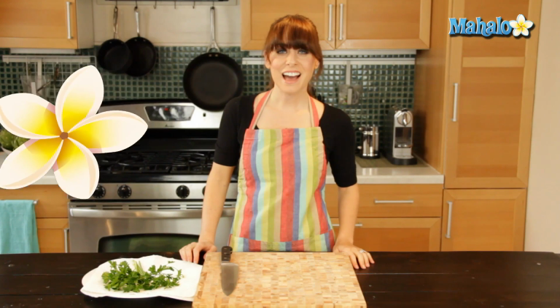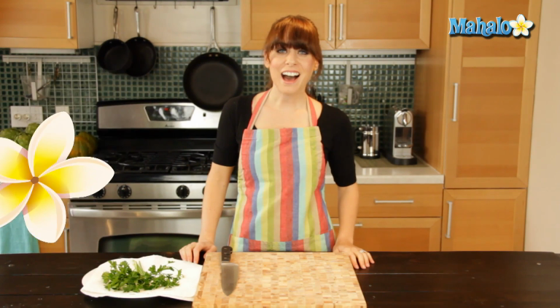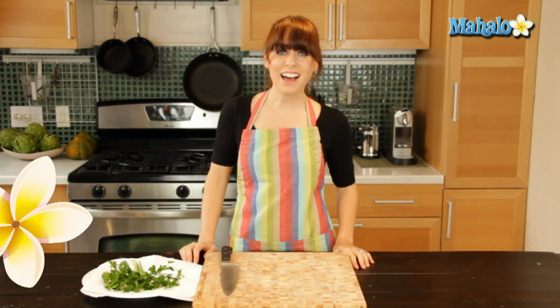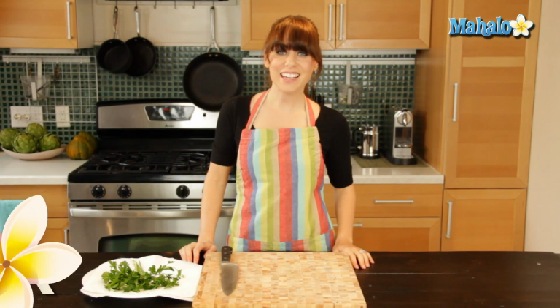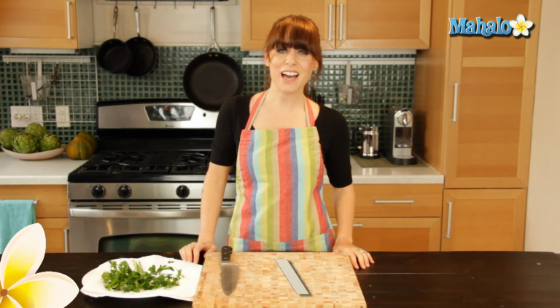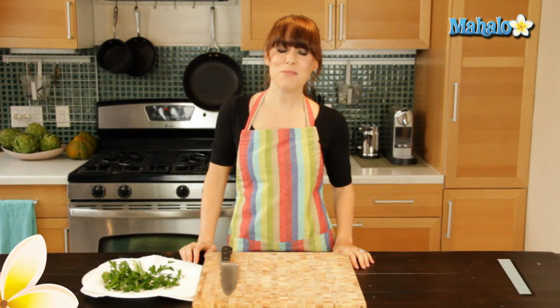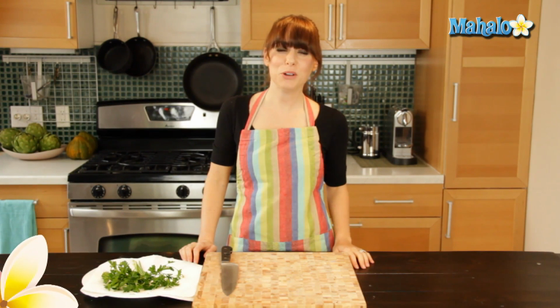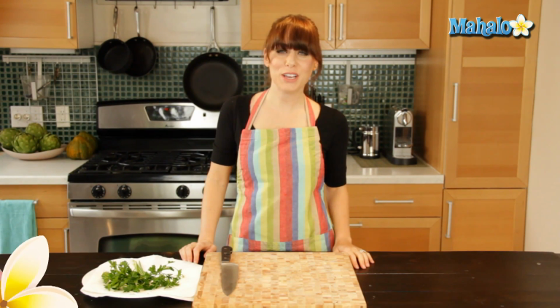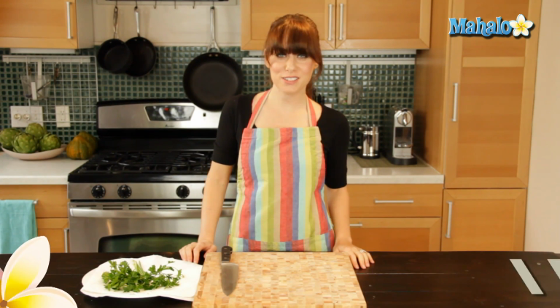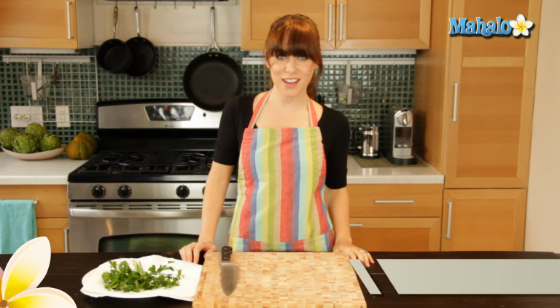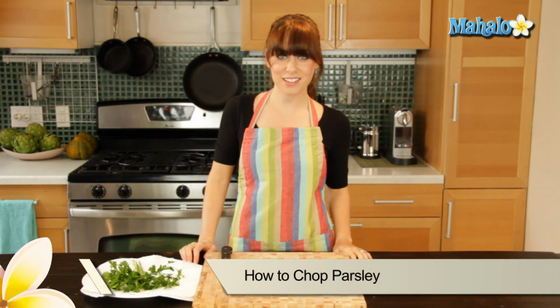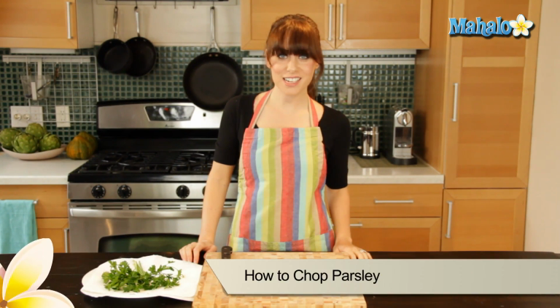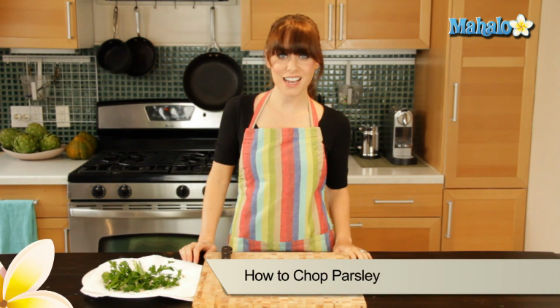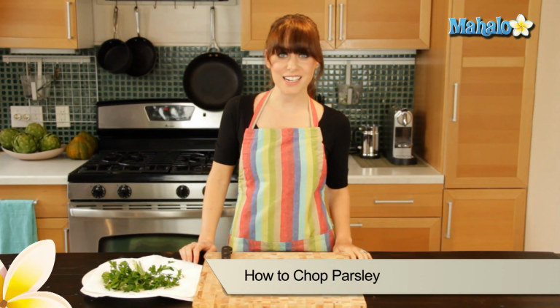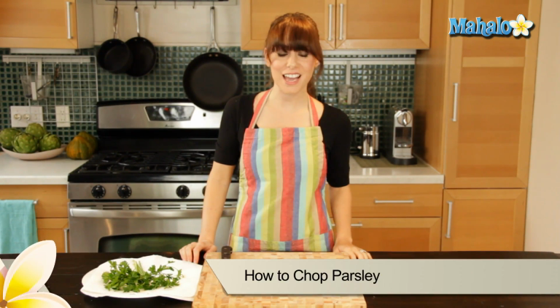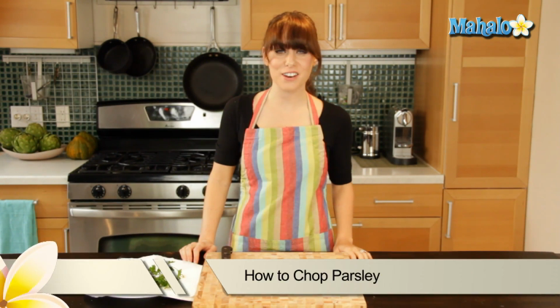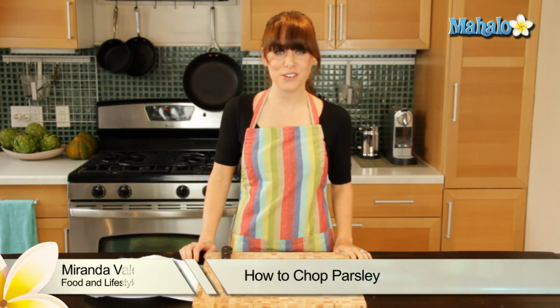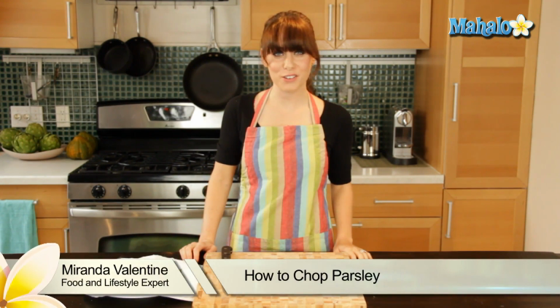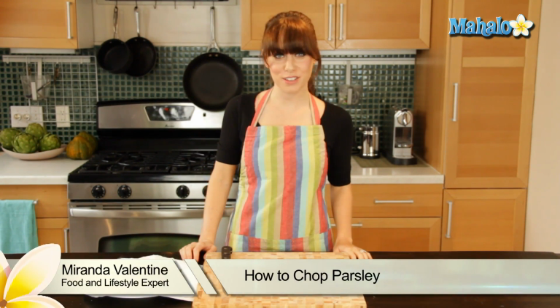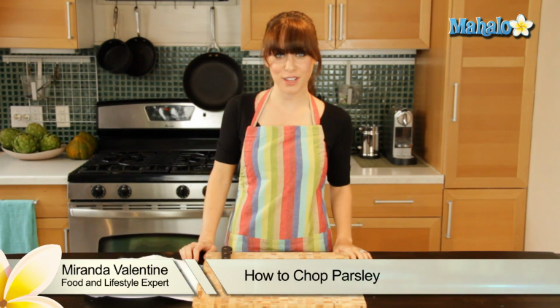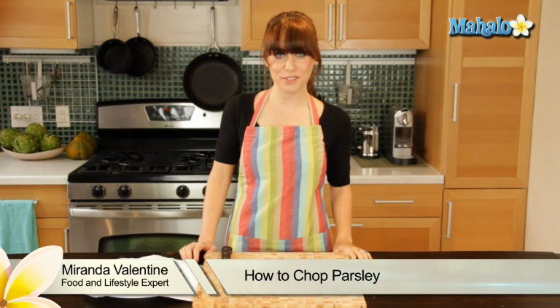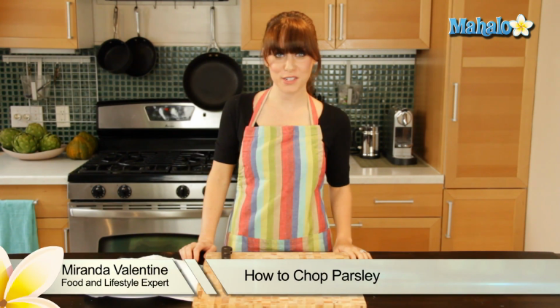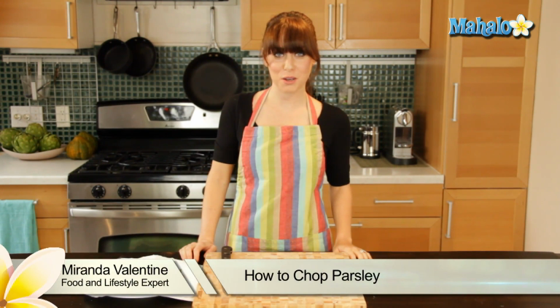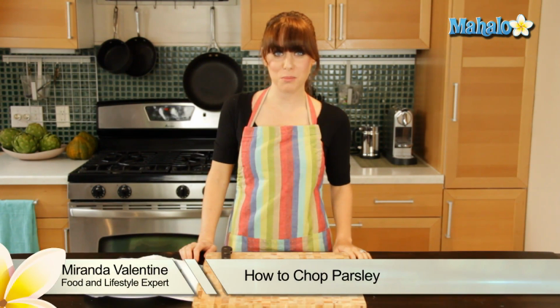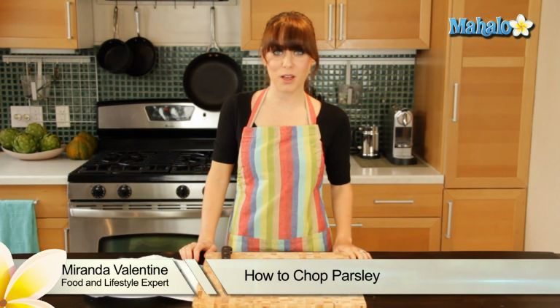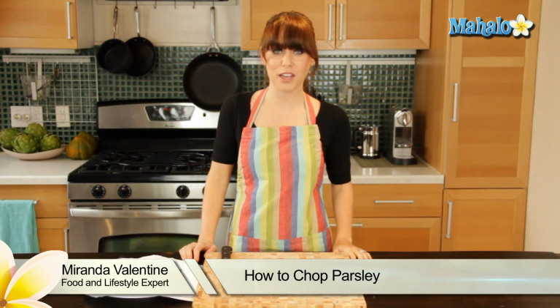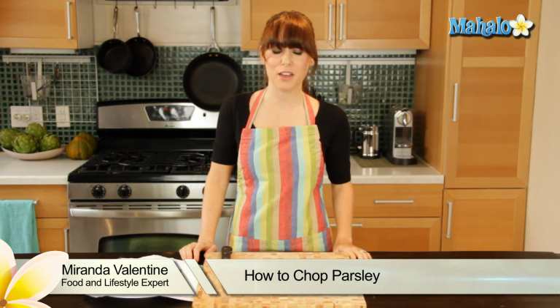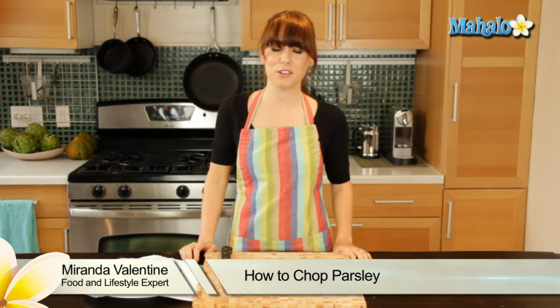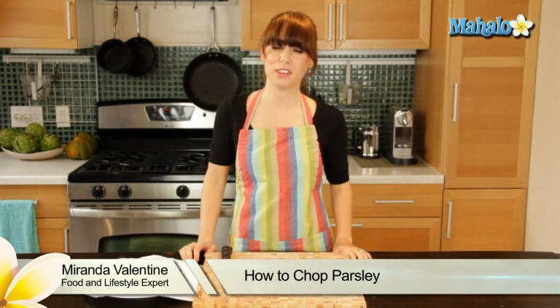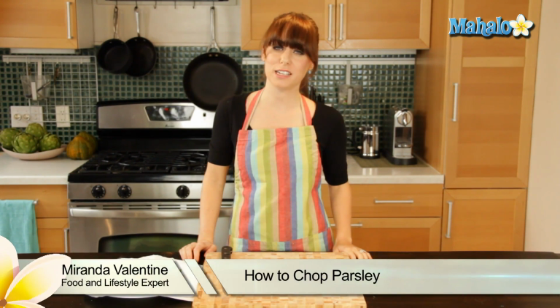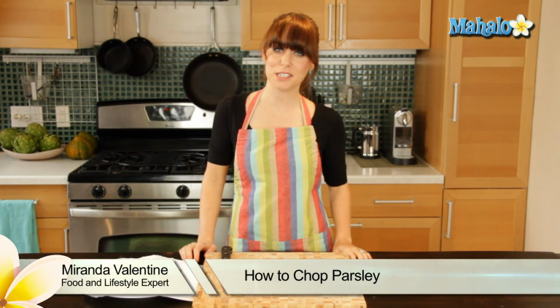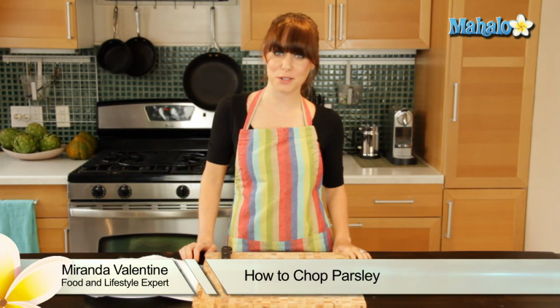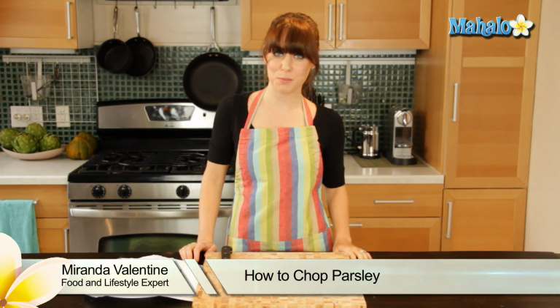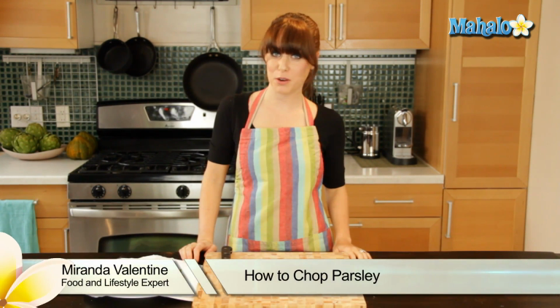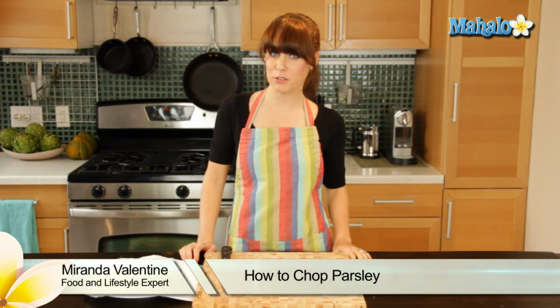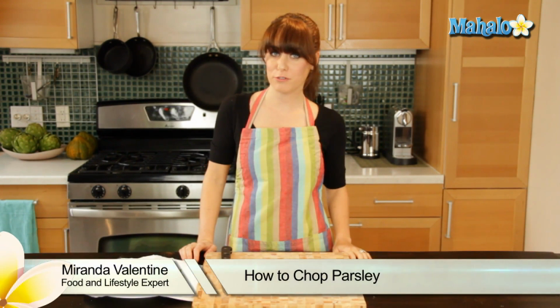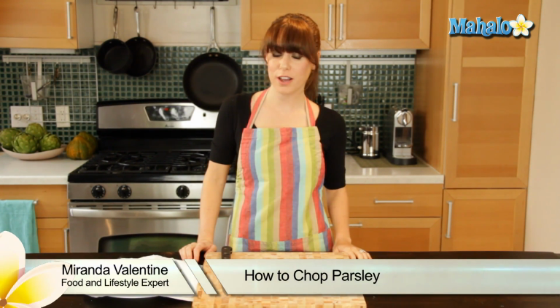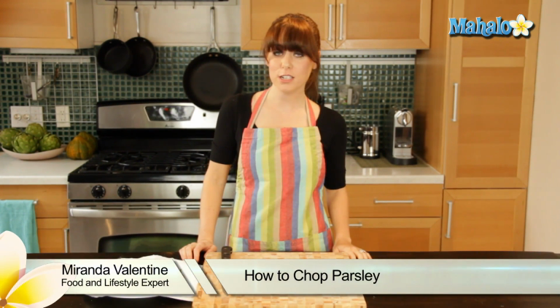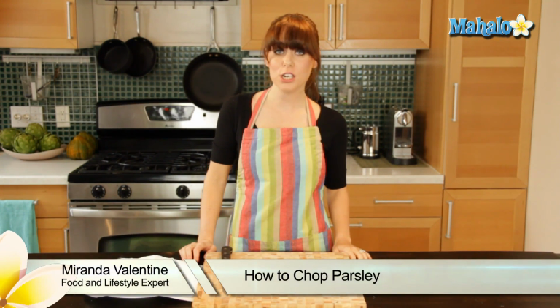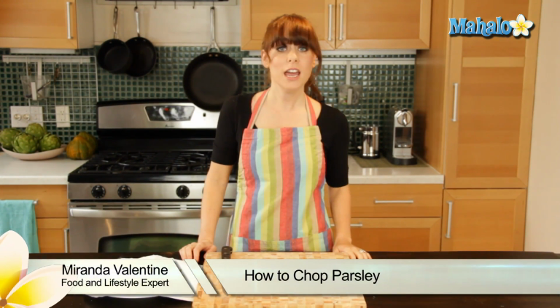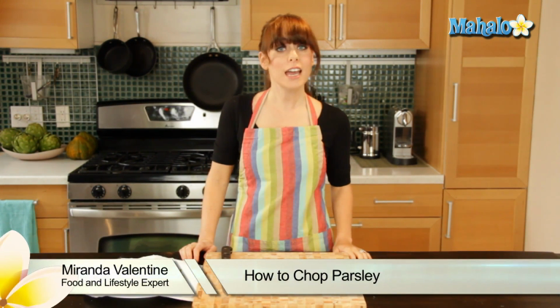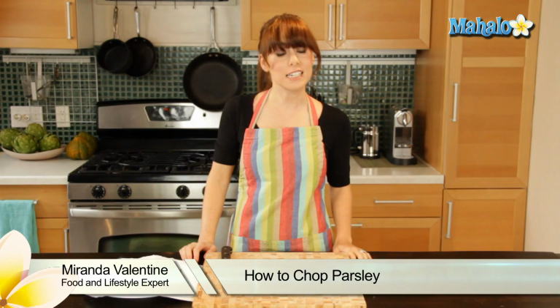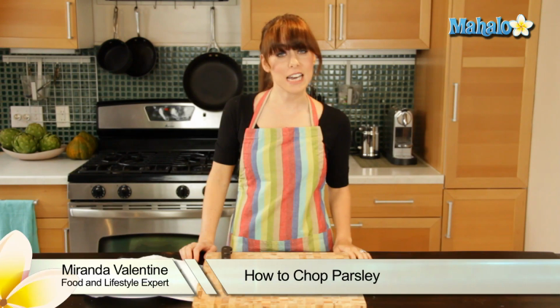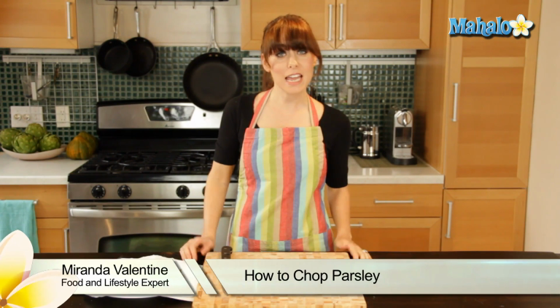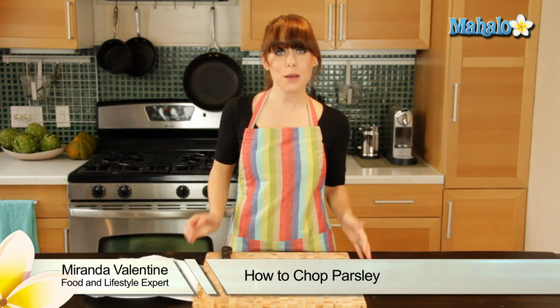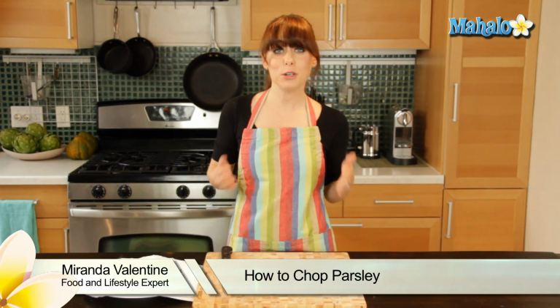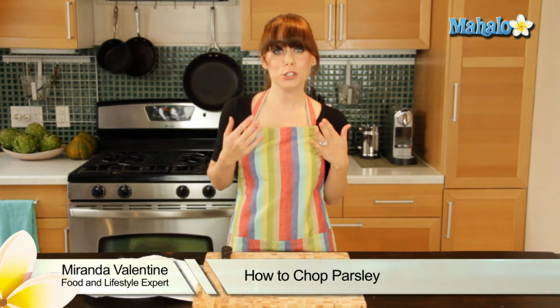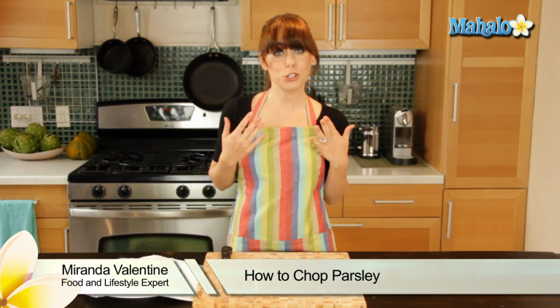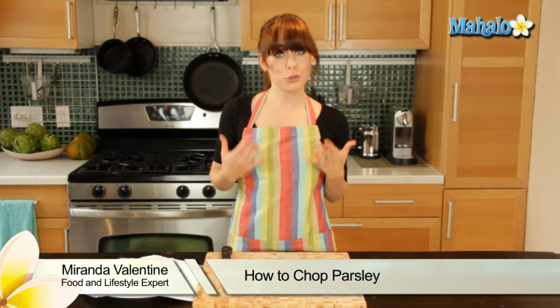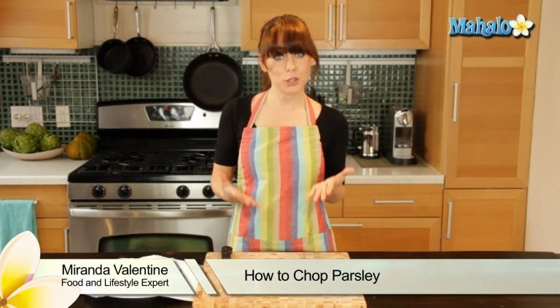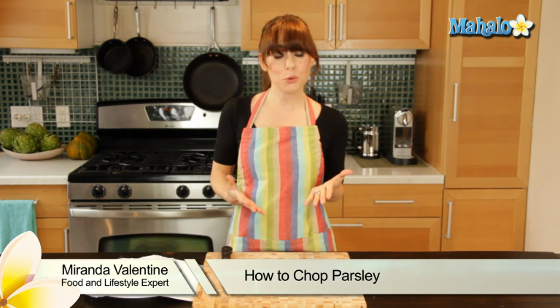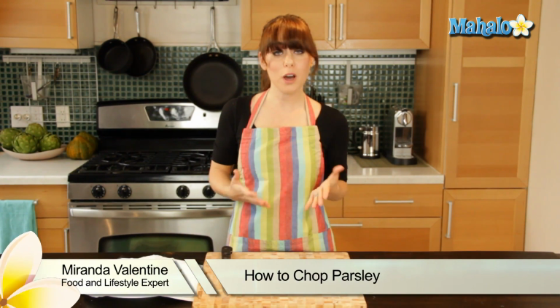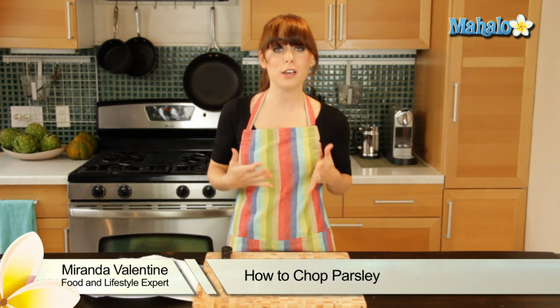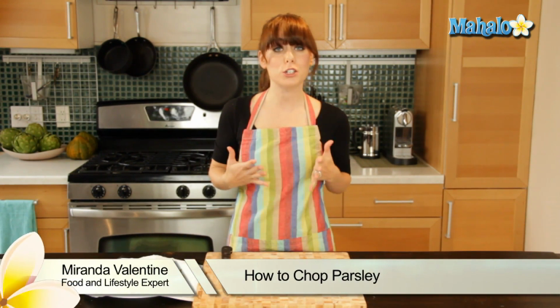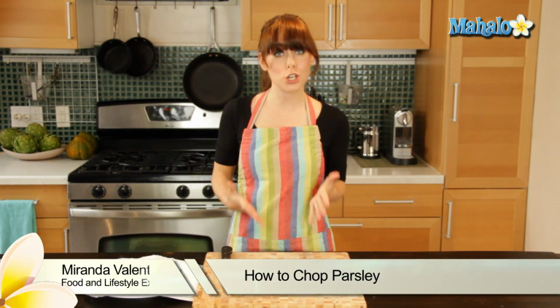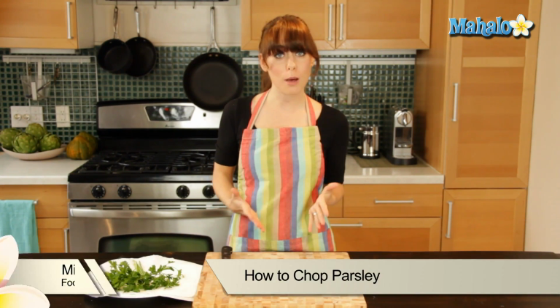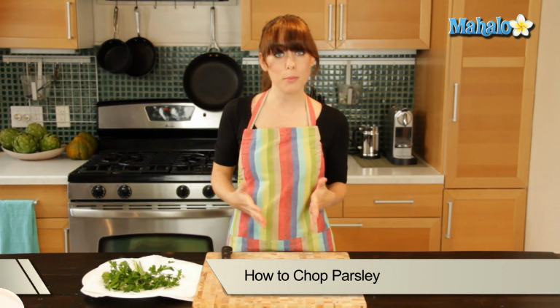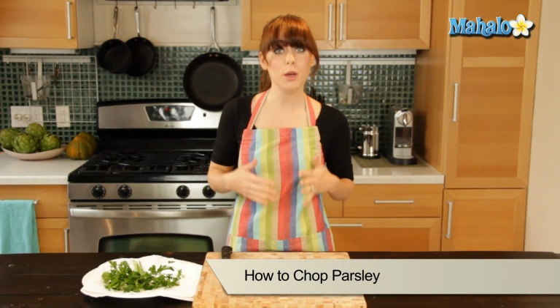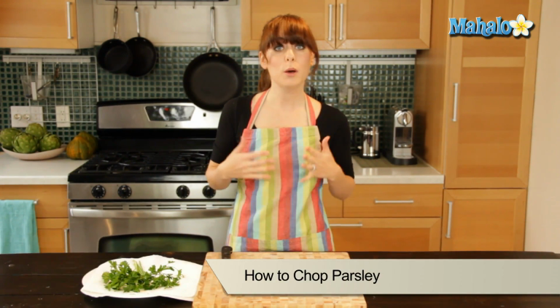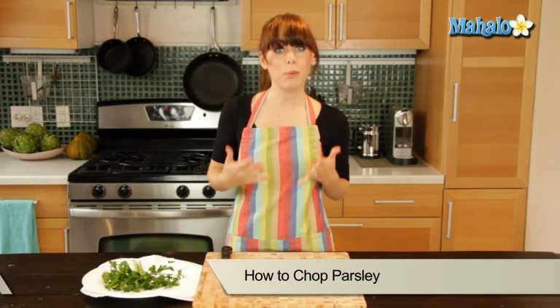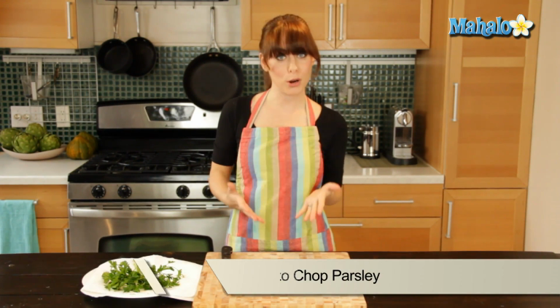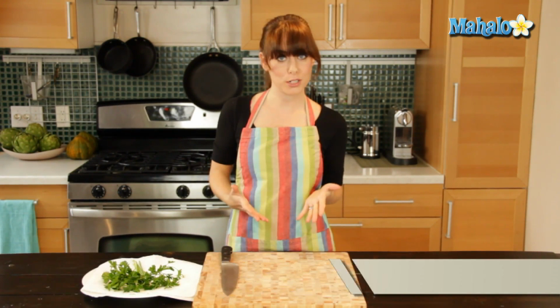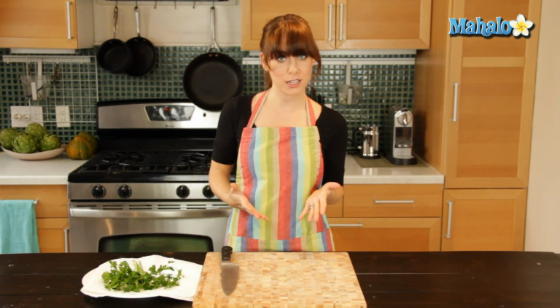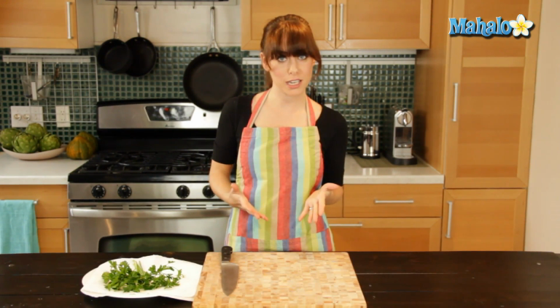Hi, I'm Miranda Valentine, editor of the lifestyle blog Everything Sounds Better in French. And today I'm going to show you how to chop parsley.